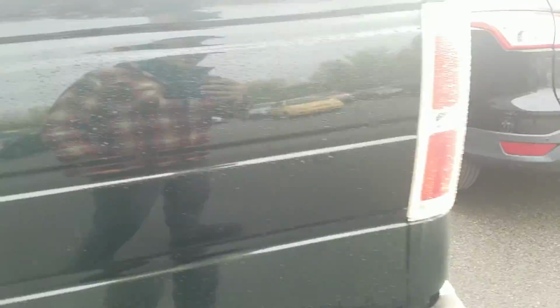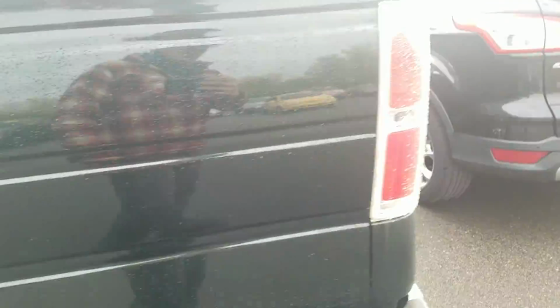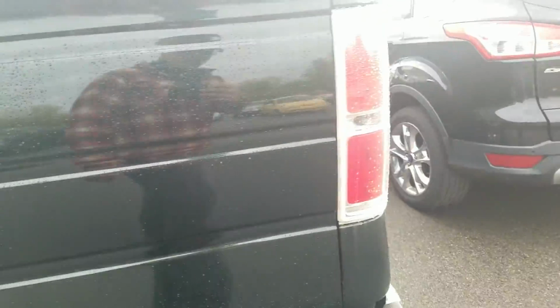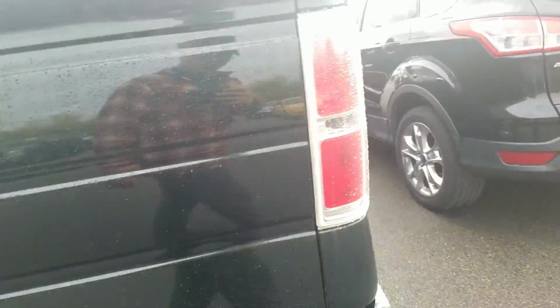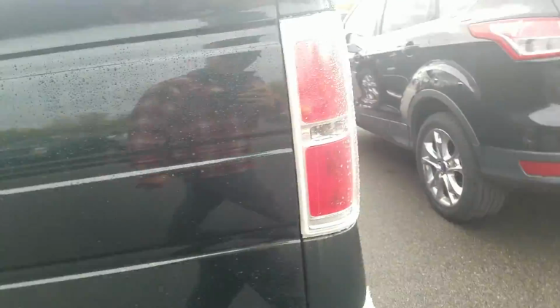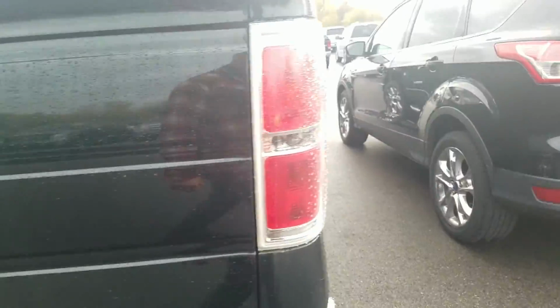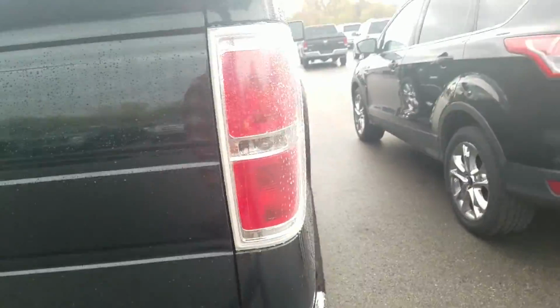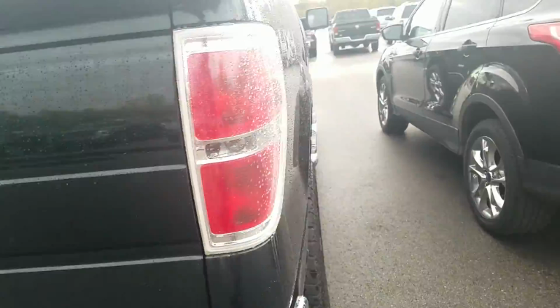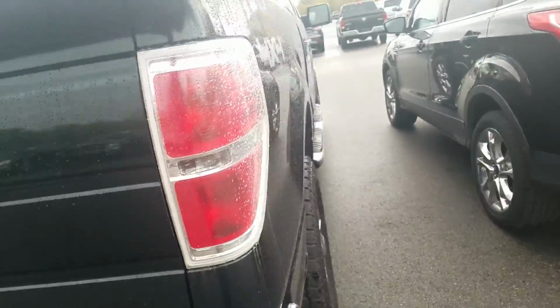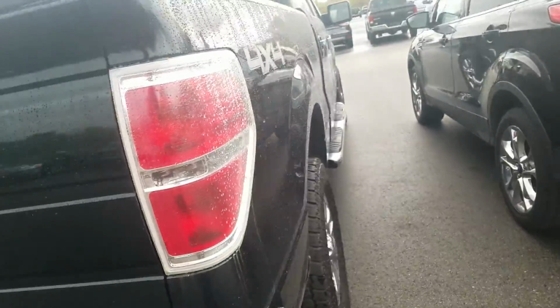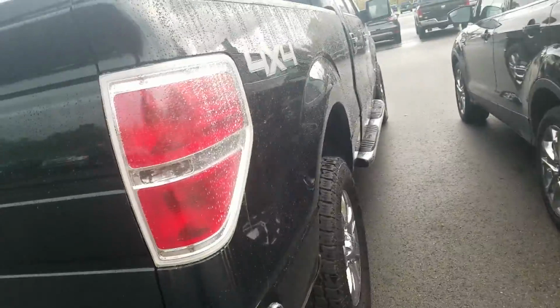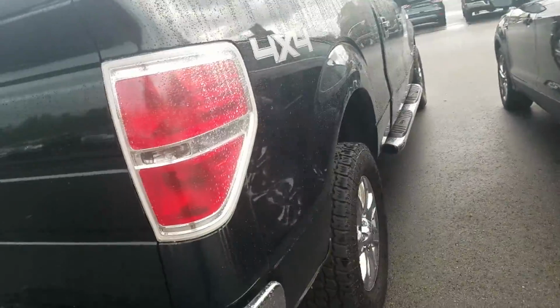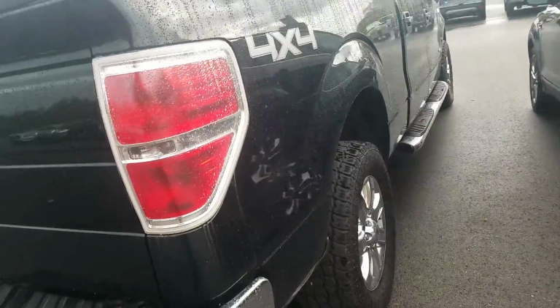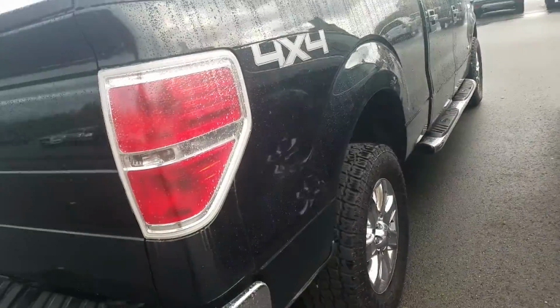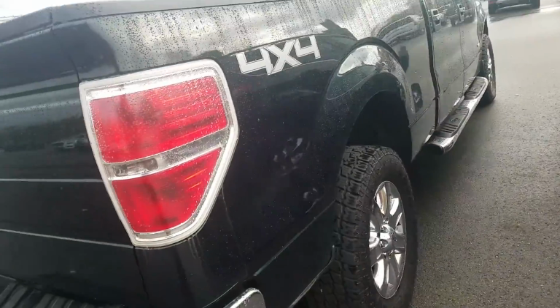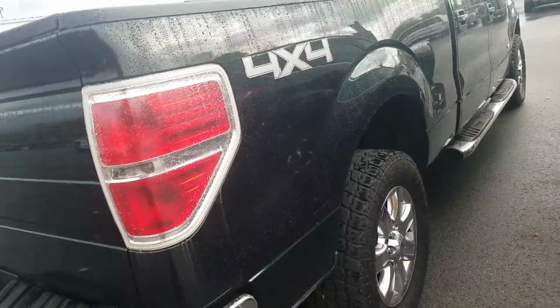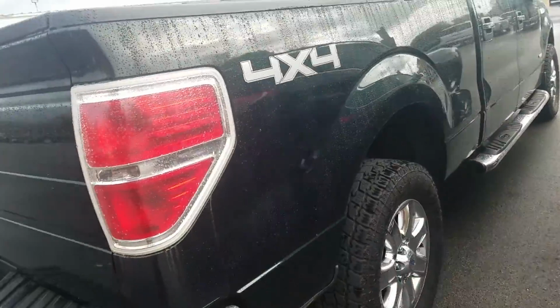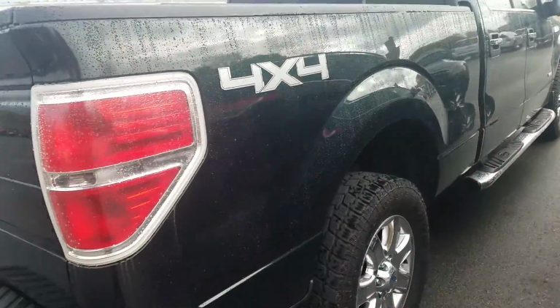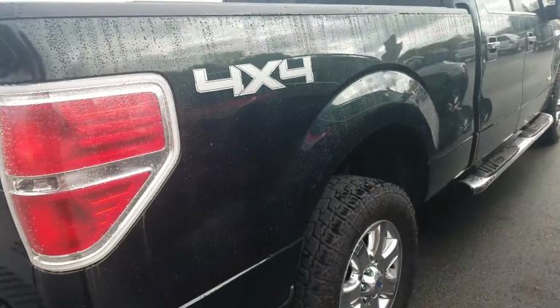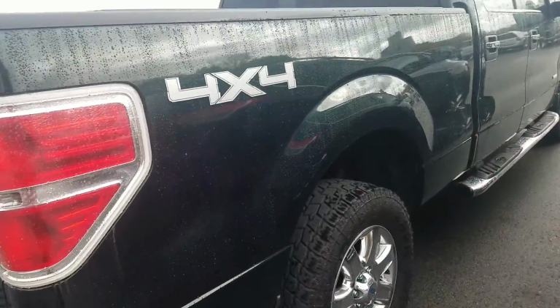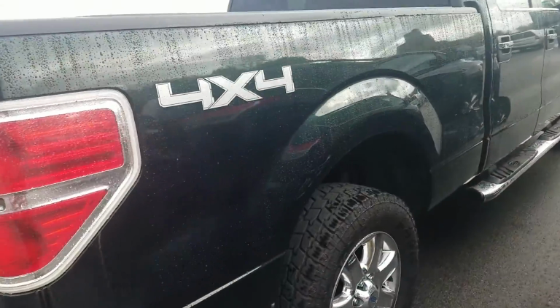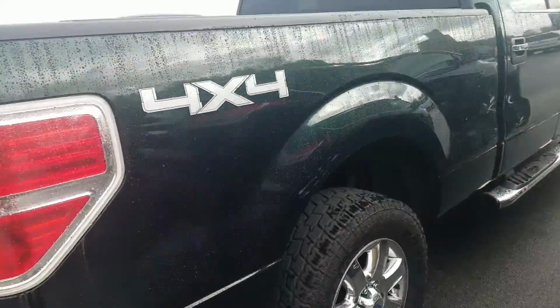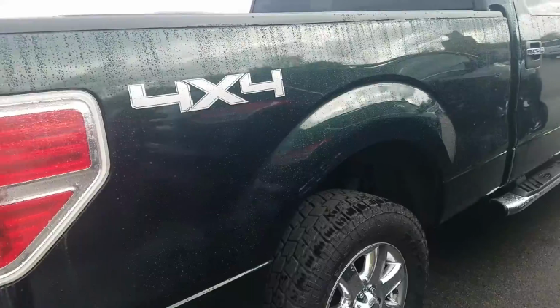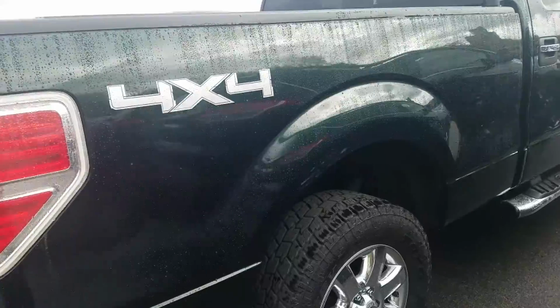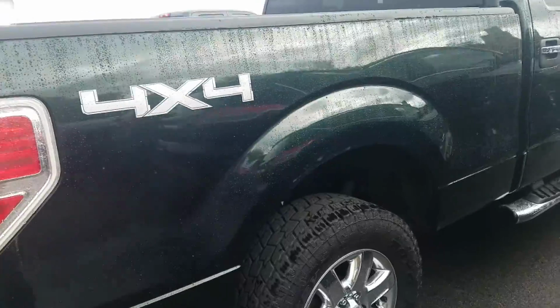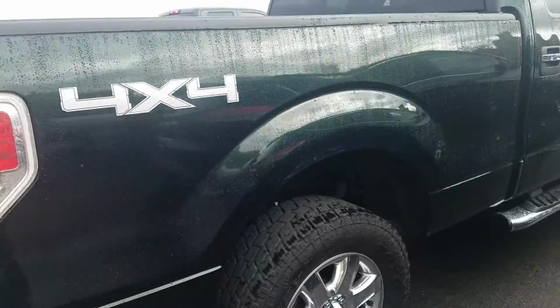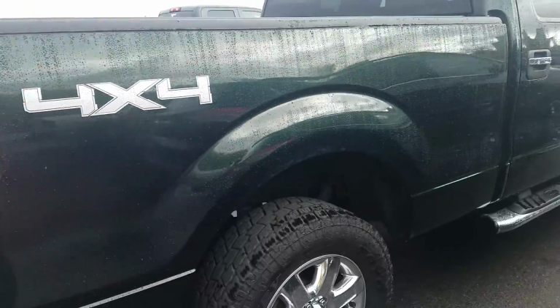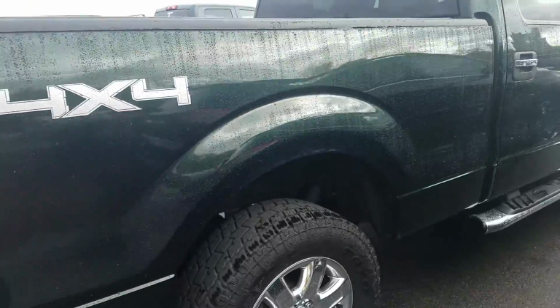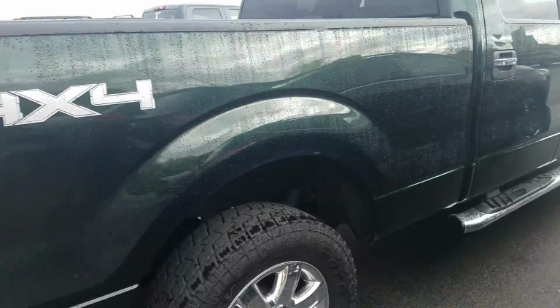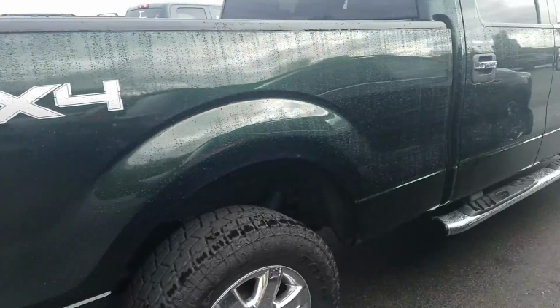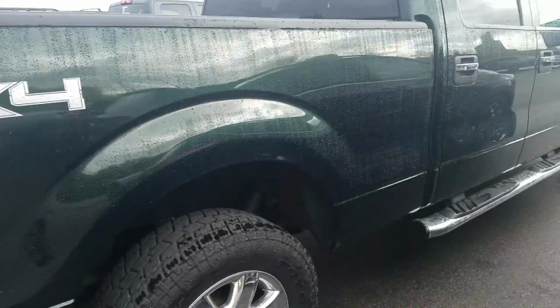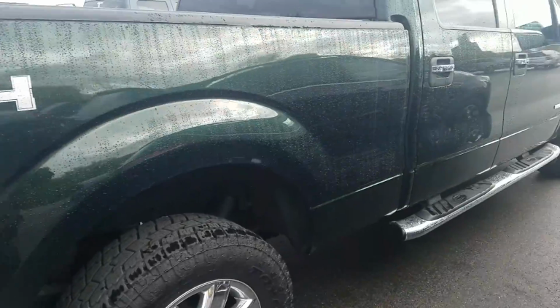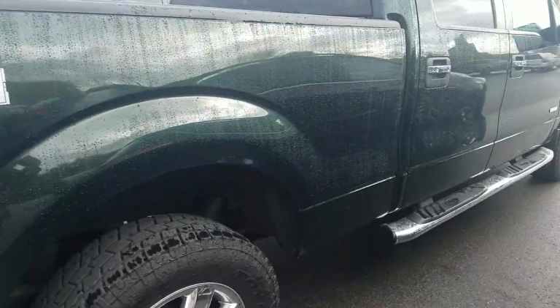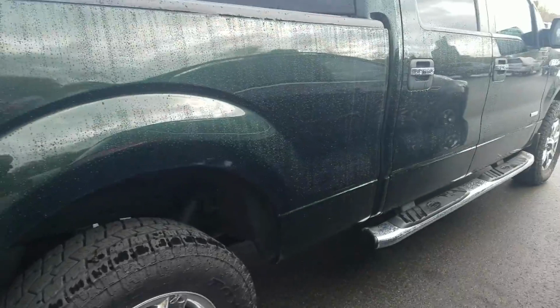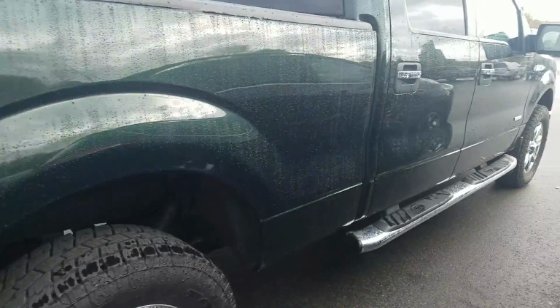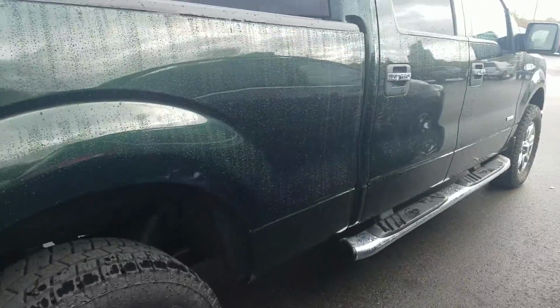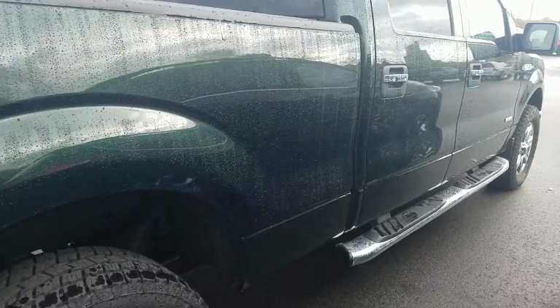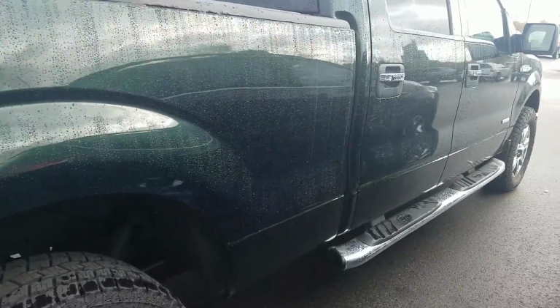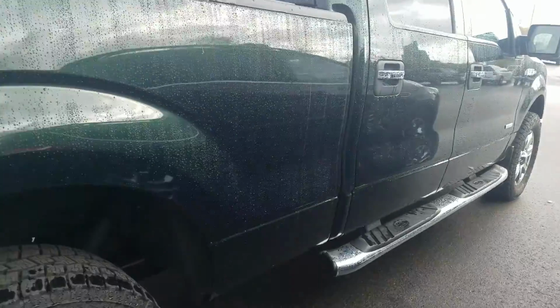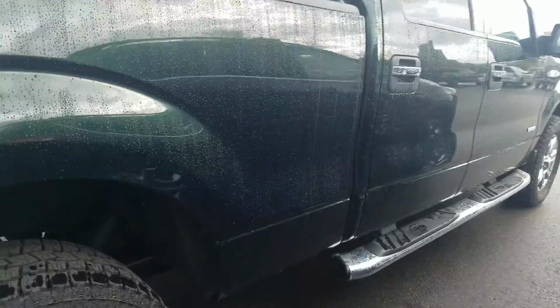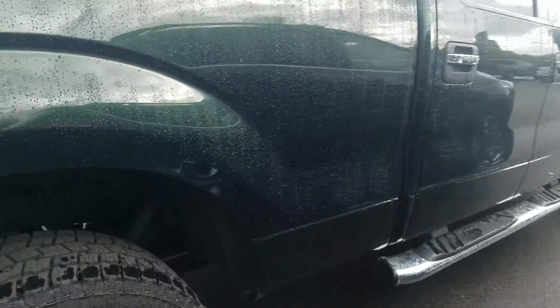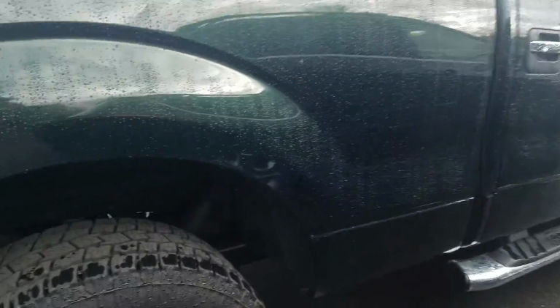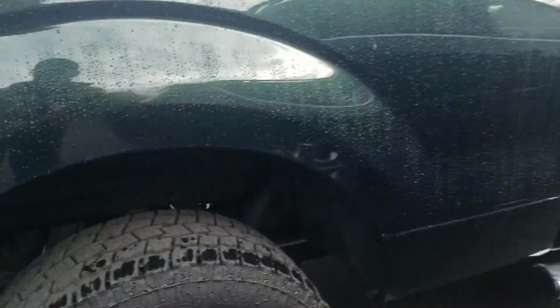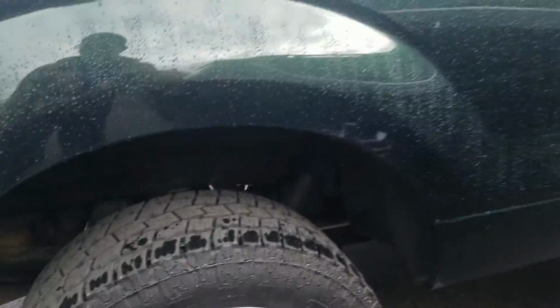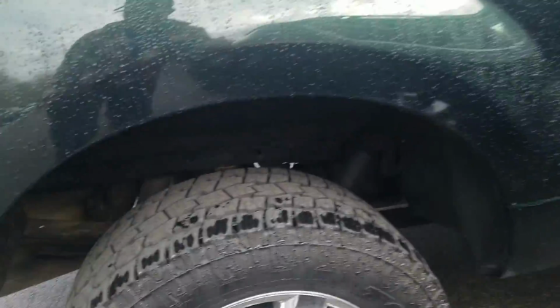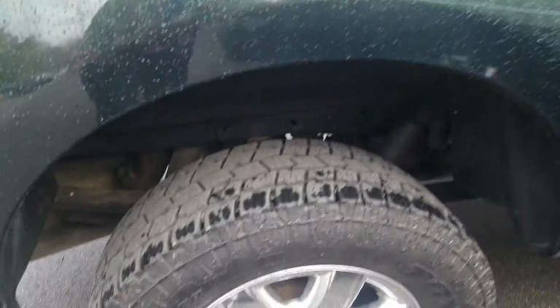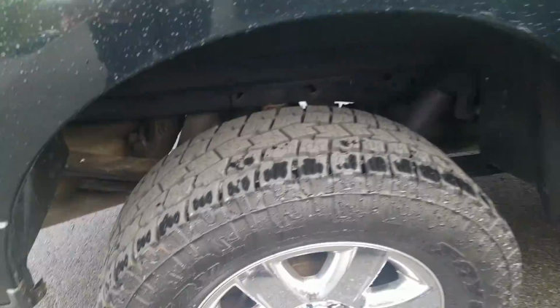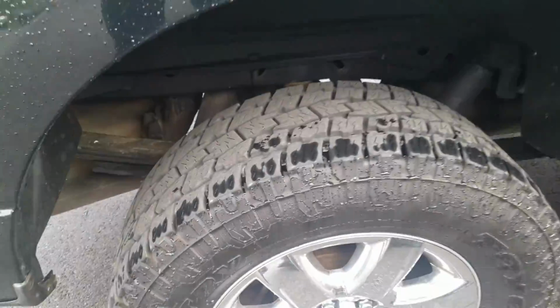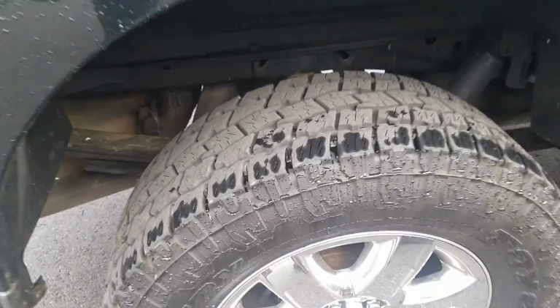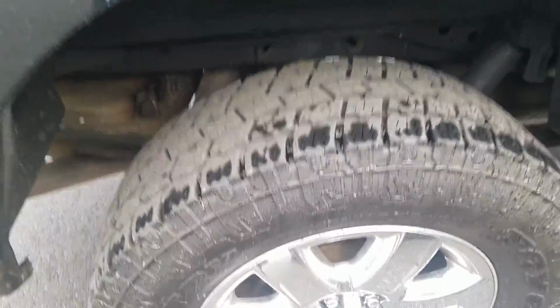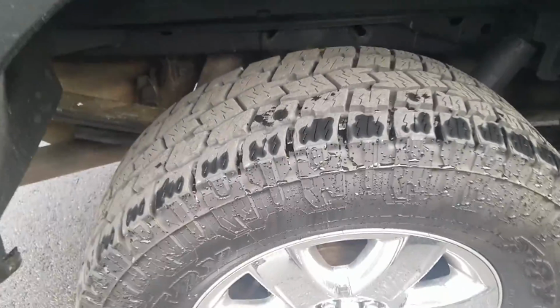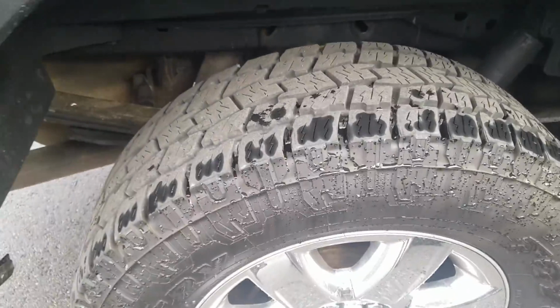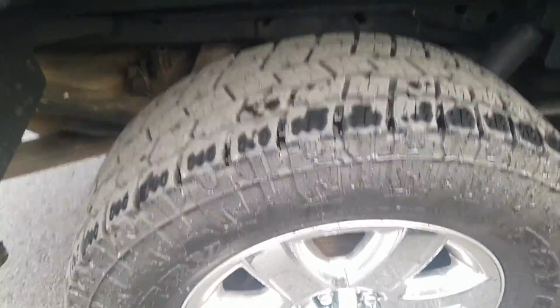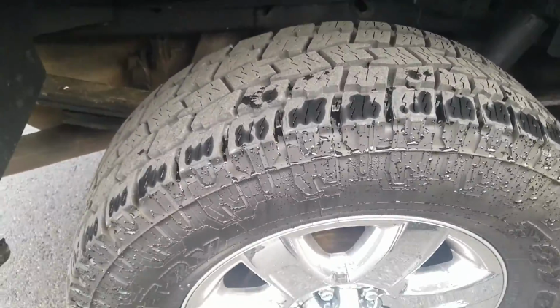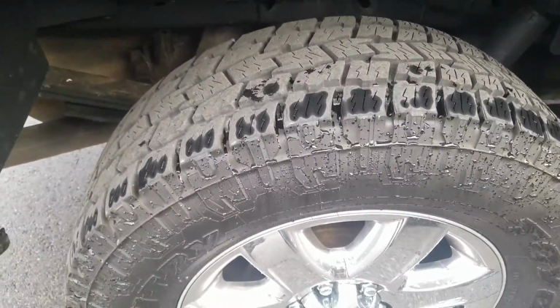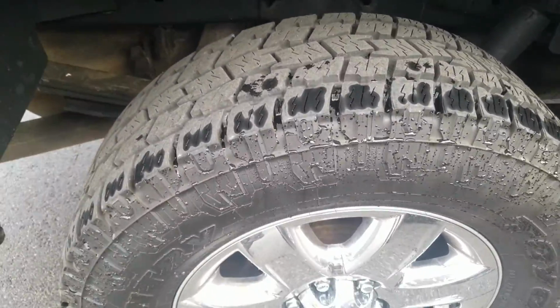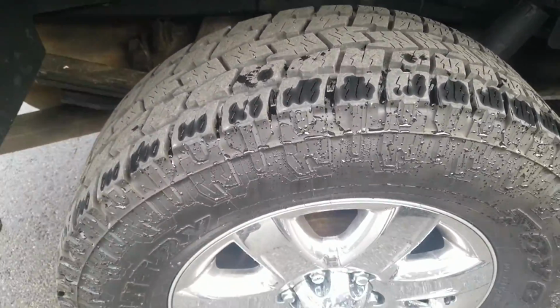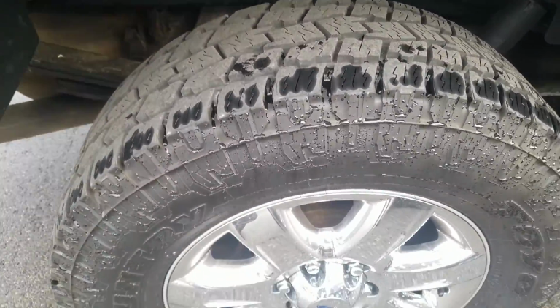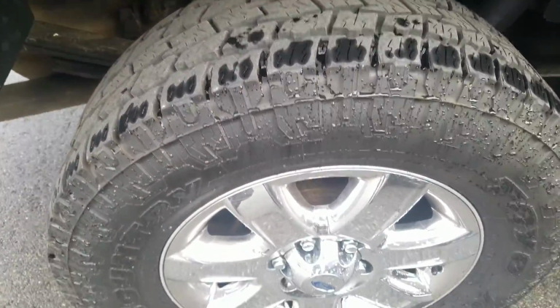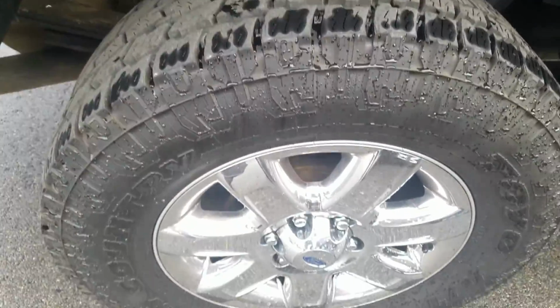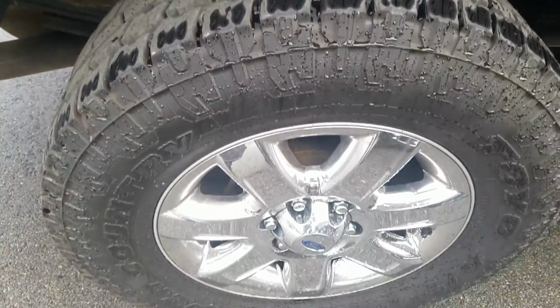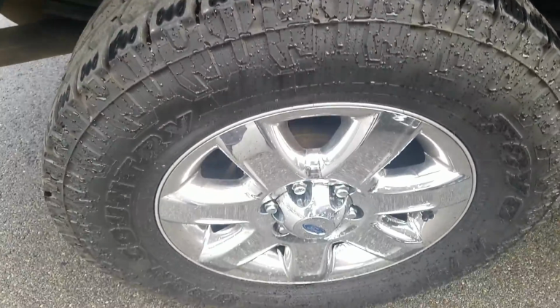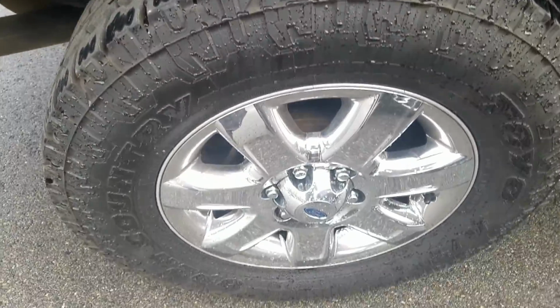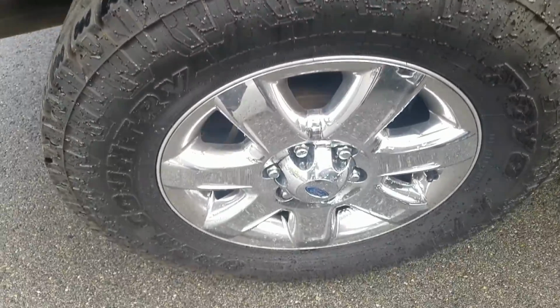Moving to the passenger side exterior — more of the same, a few scratches. It definitely looks like the truck was used as a truck — maybe went through some brush or something like that.